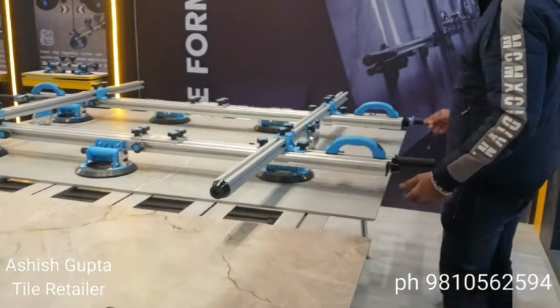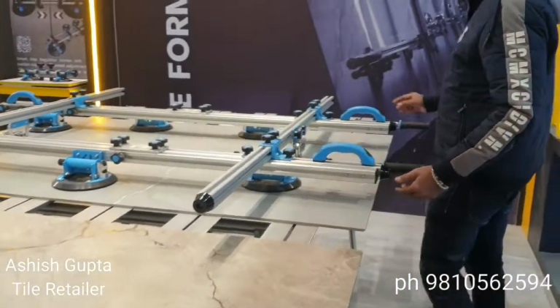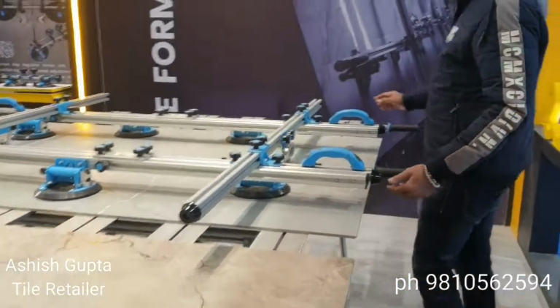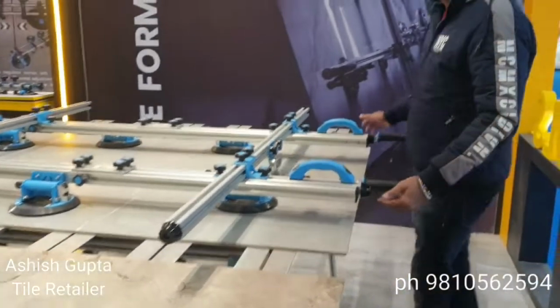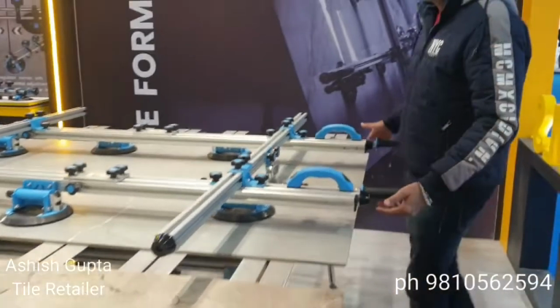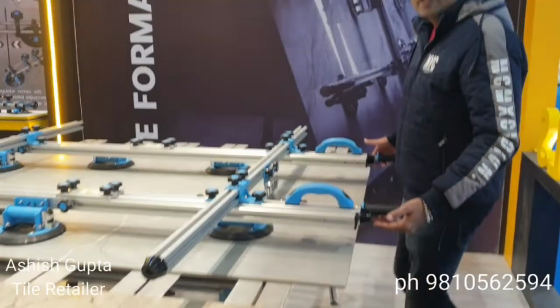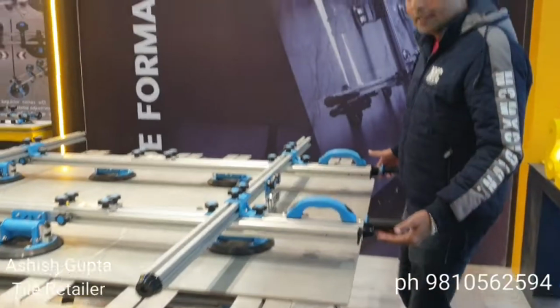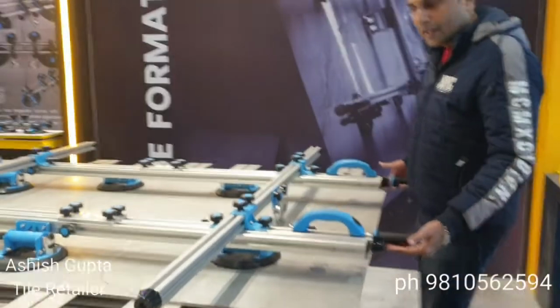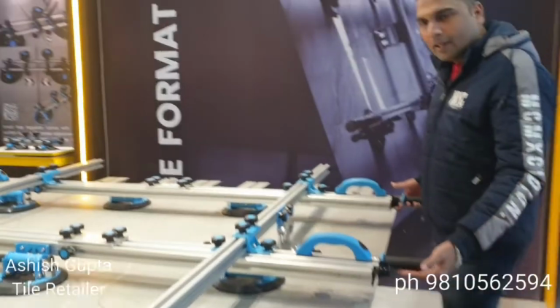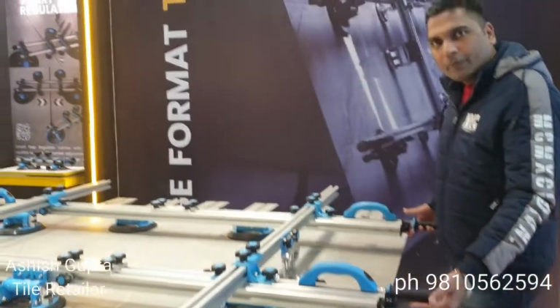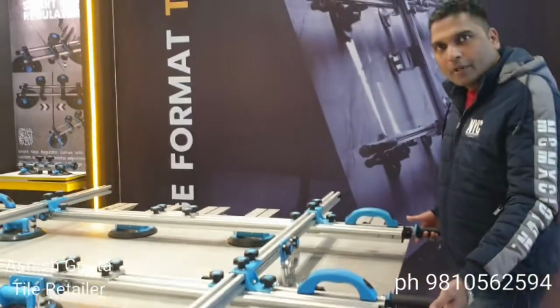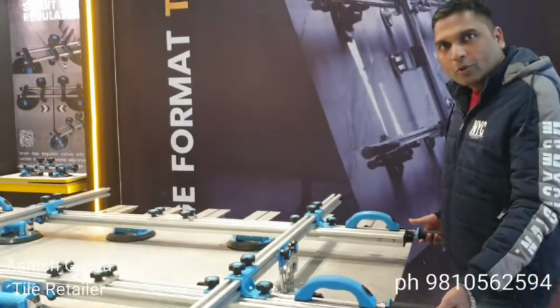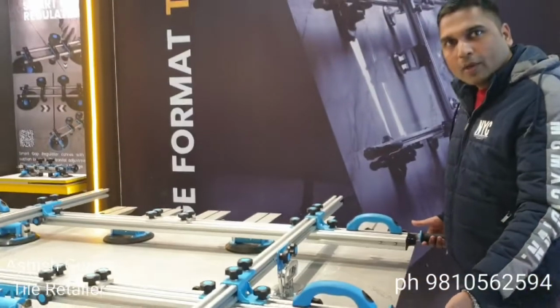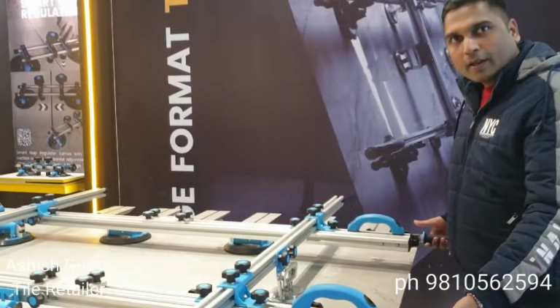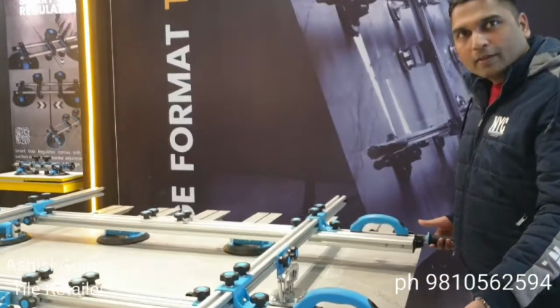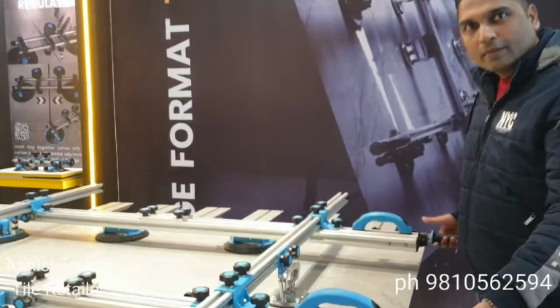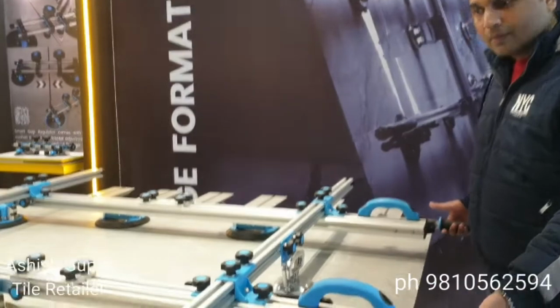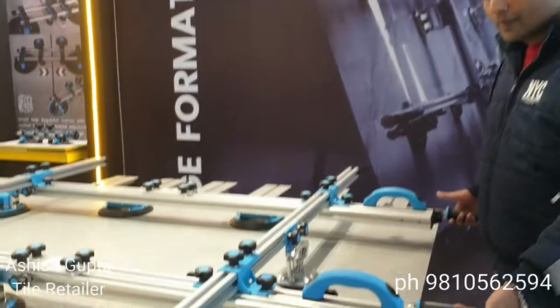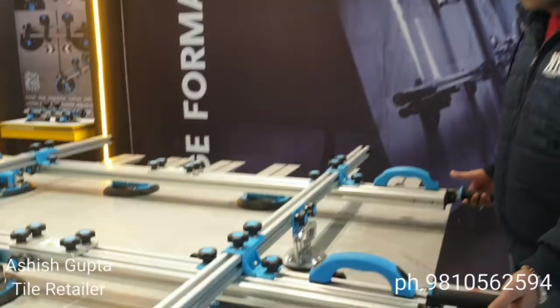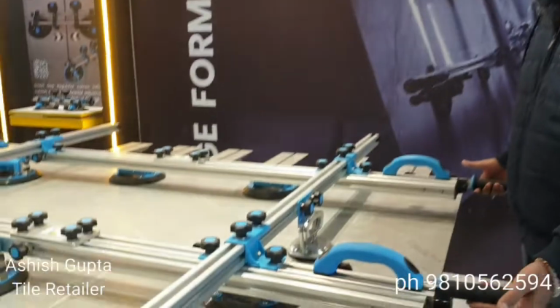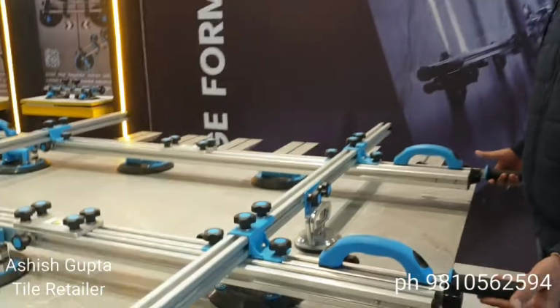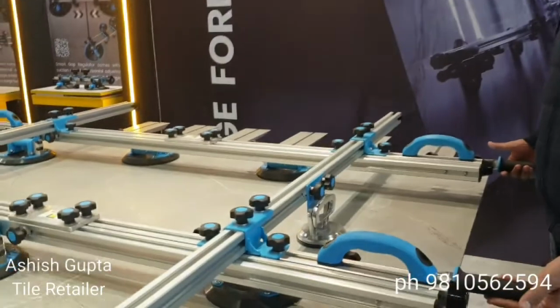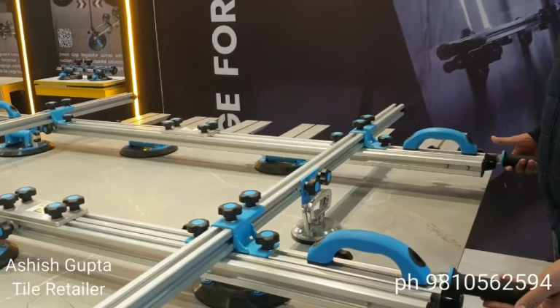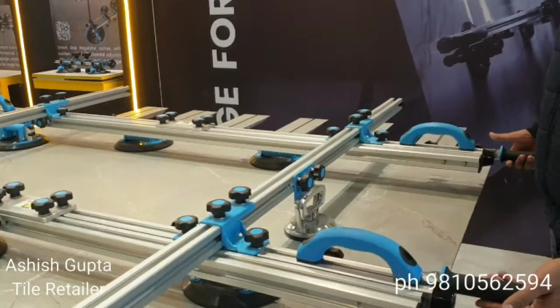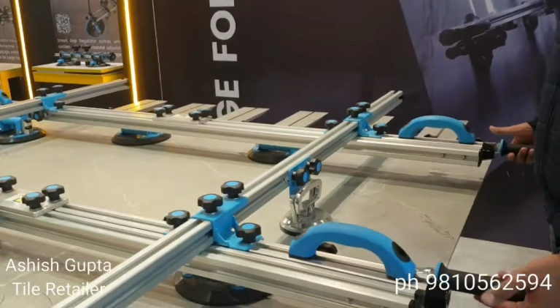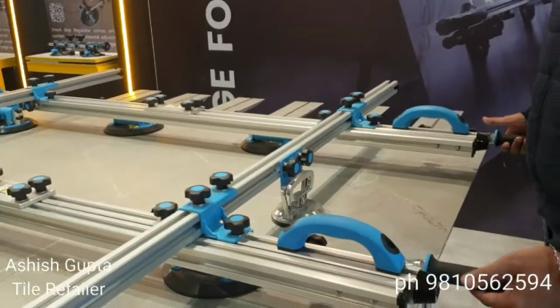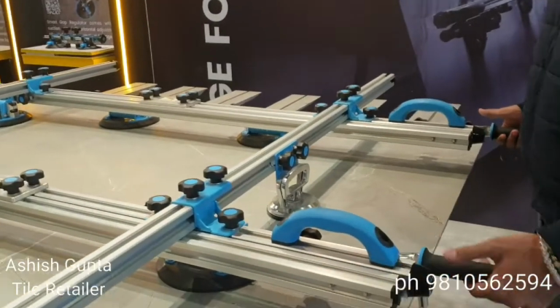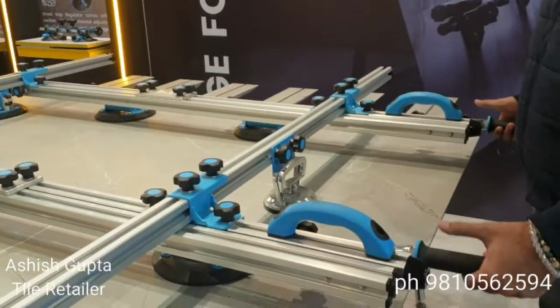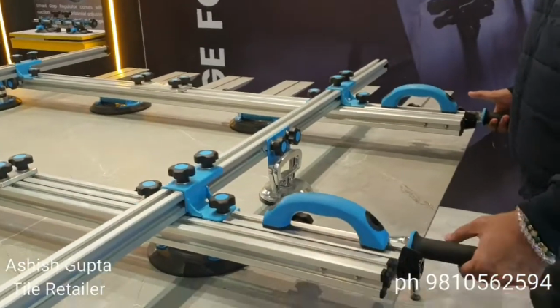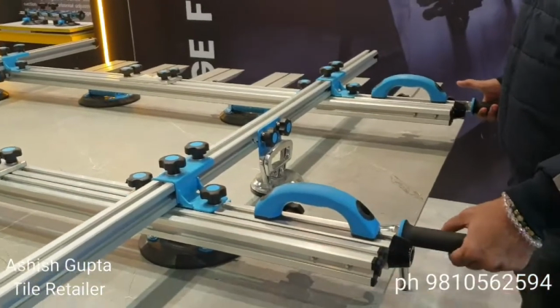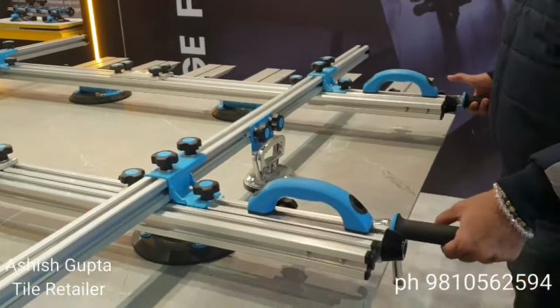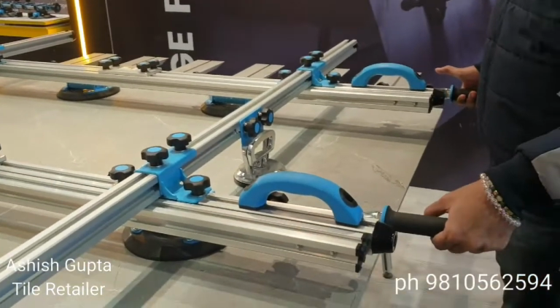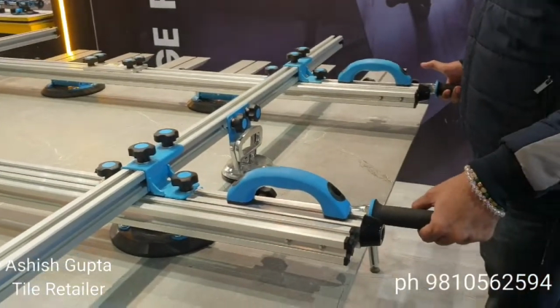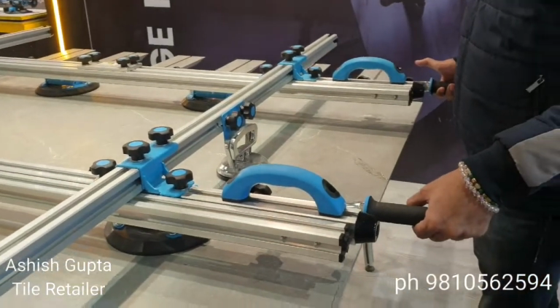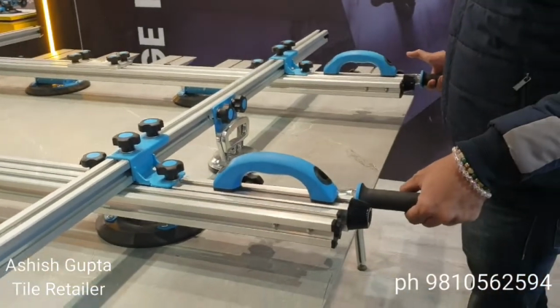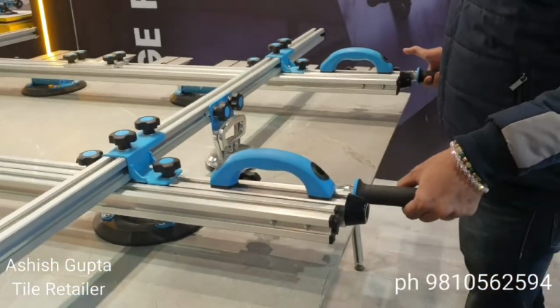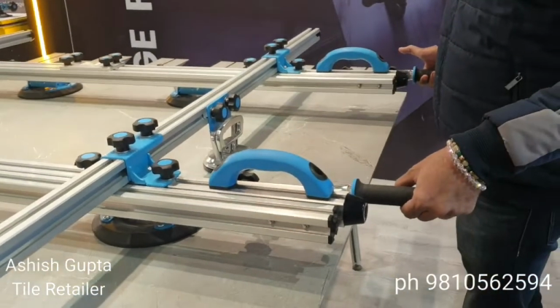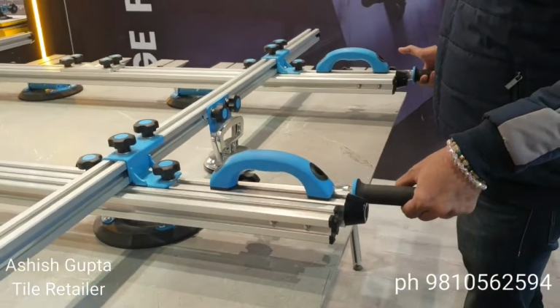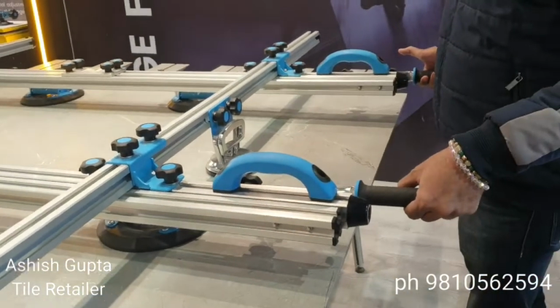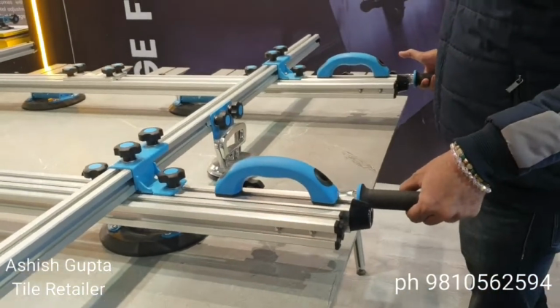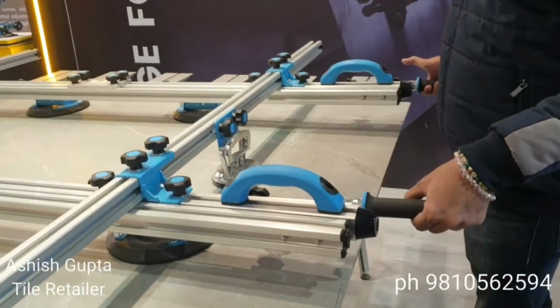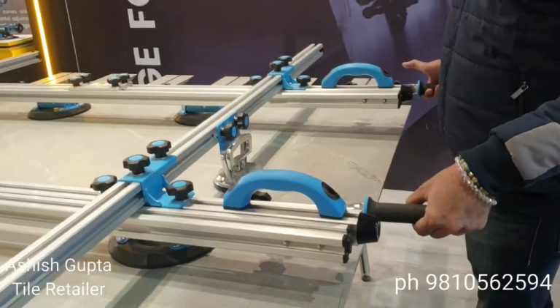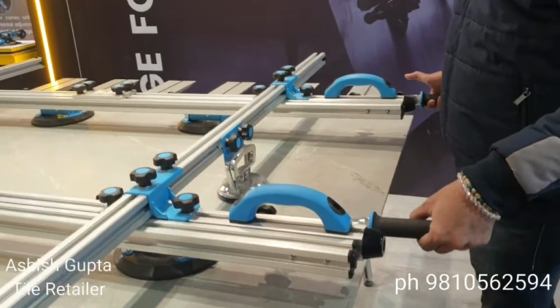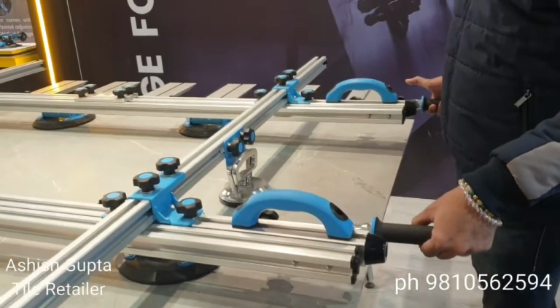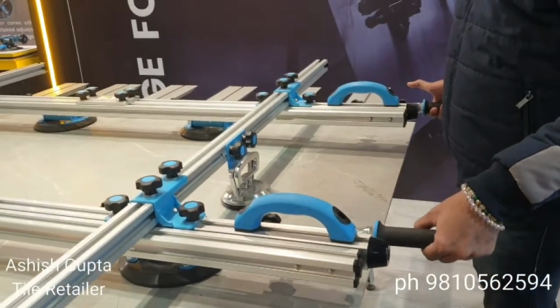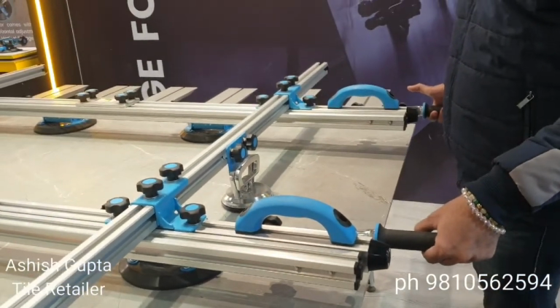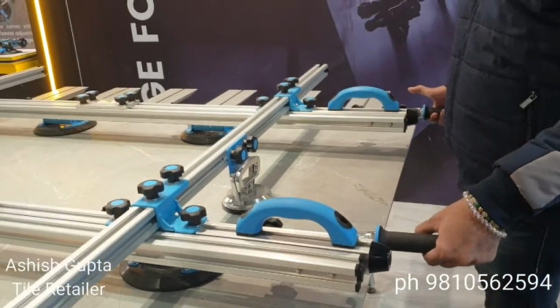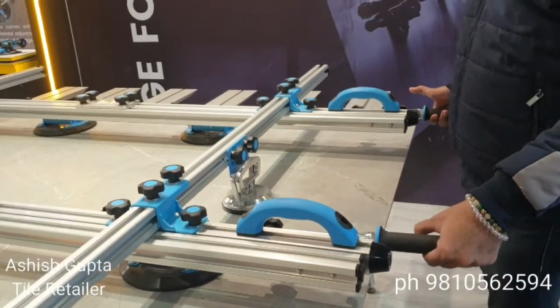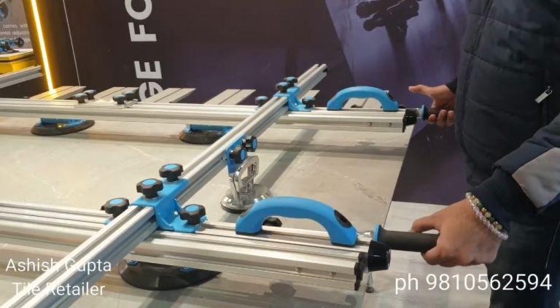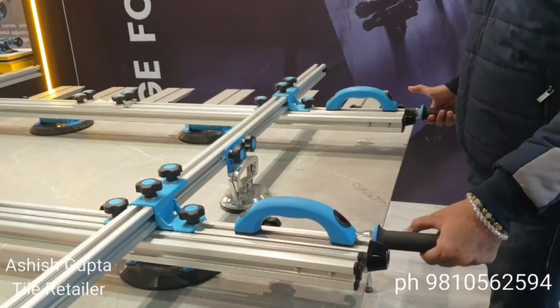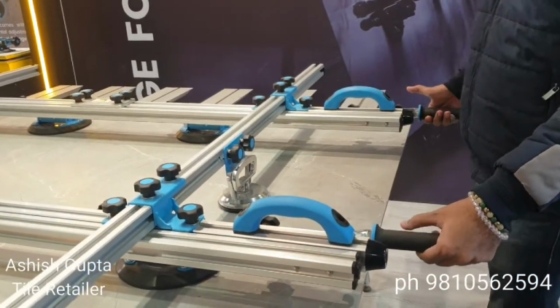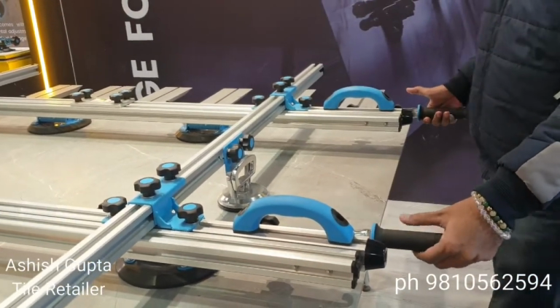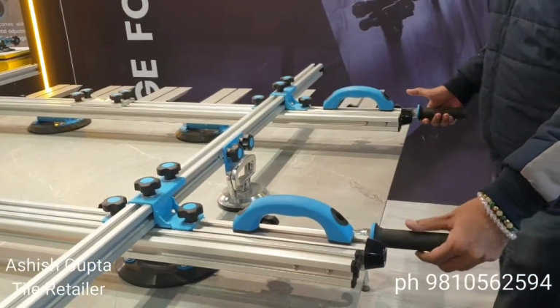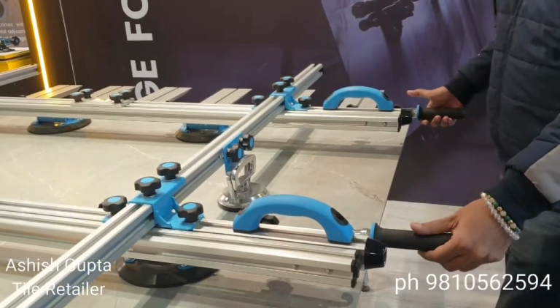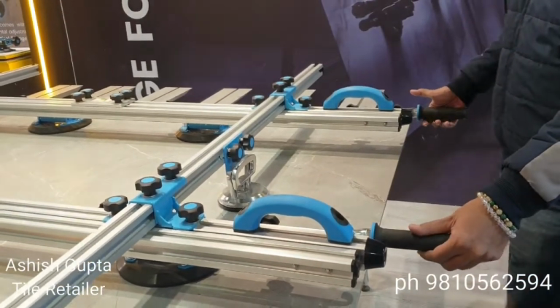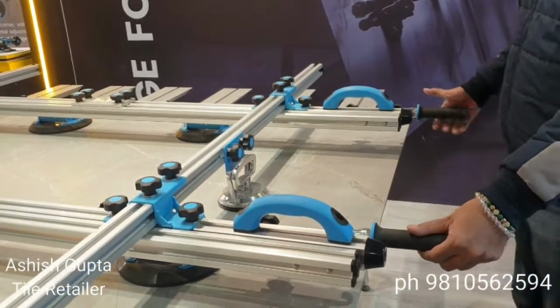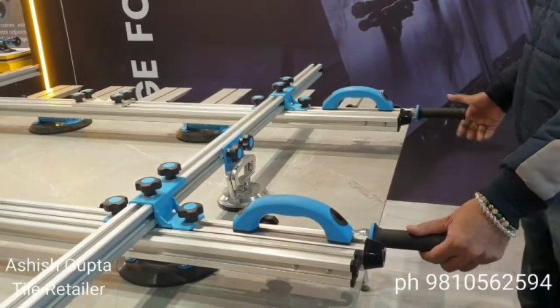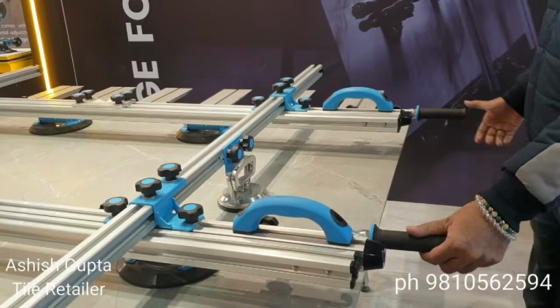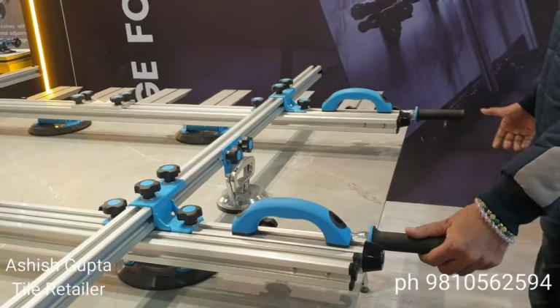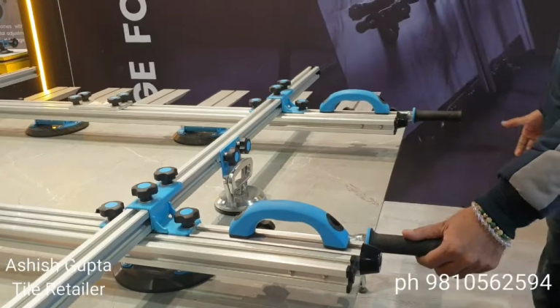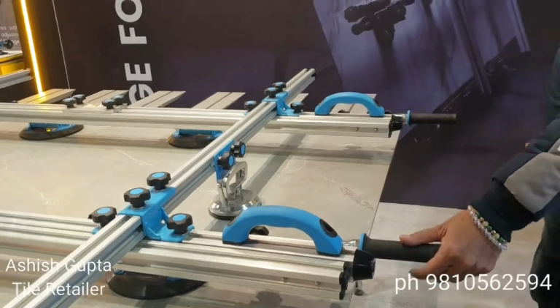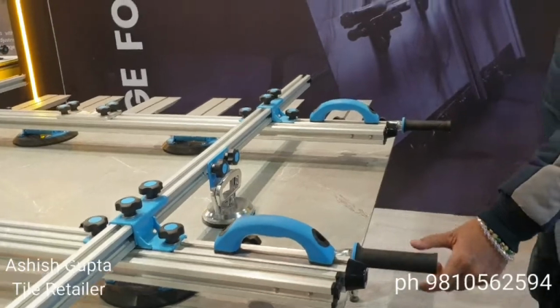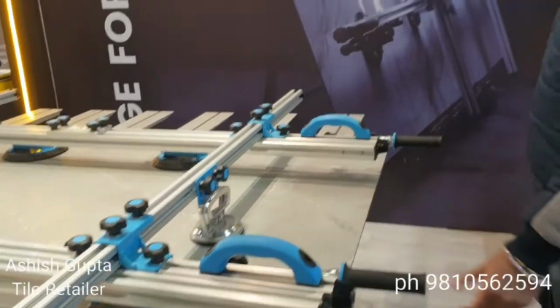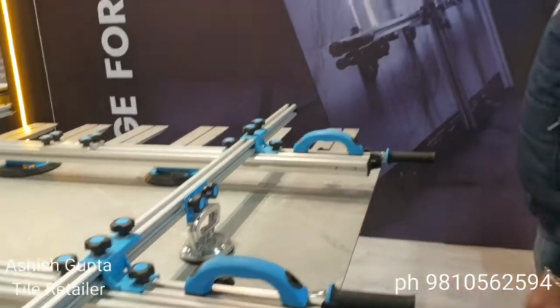The key tile tool is a lifter tool. You can easily lift the tiles with it. Here is the tool.